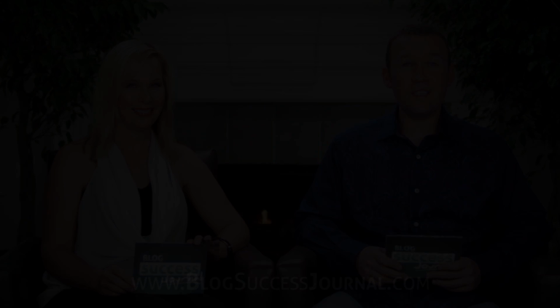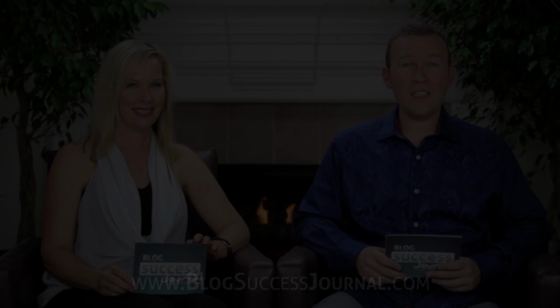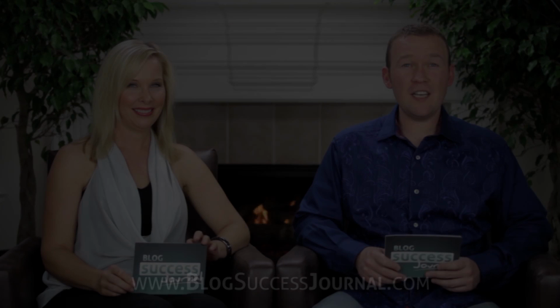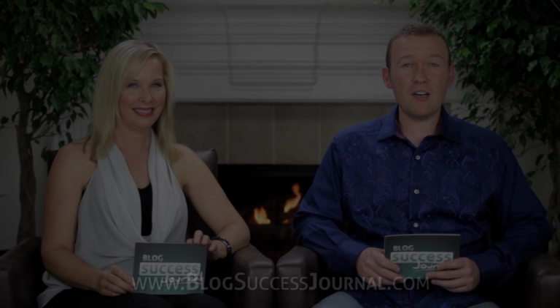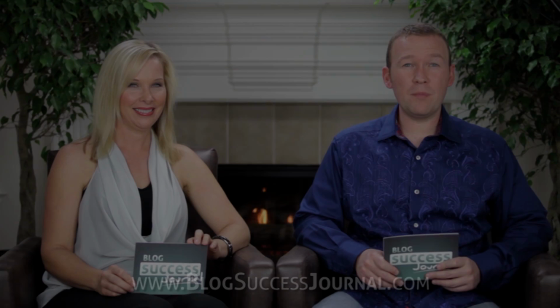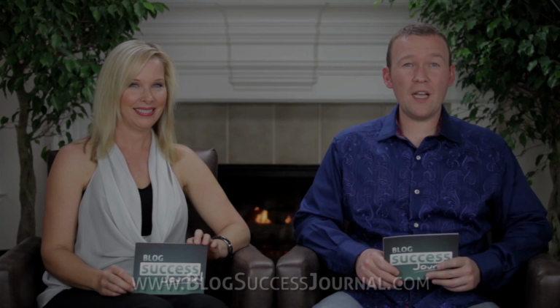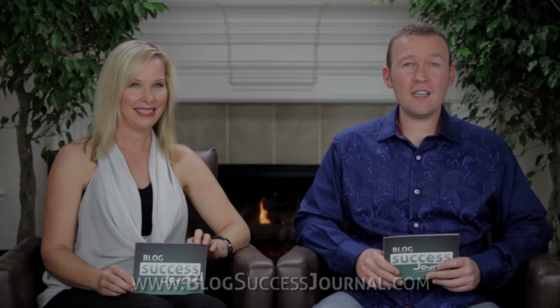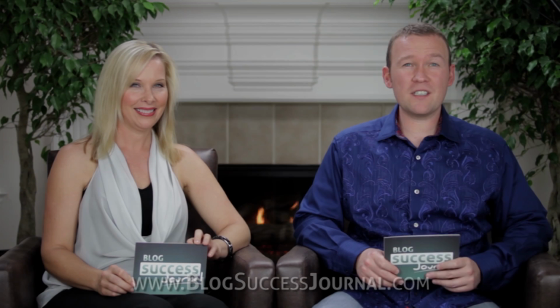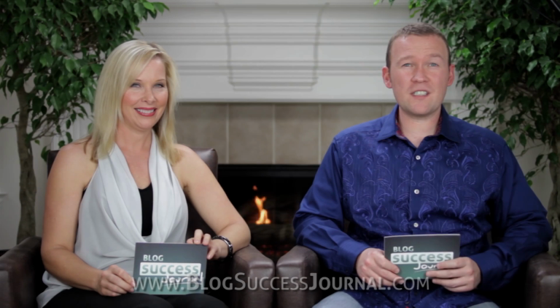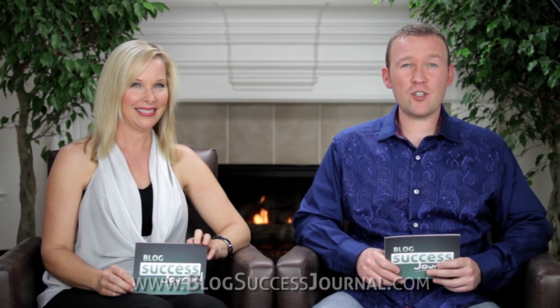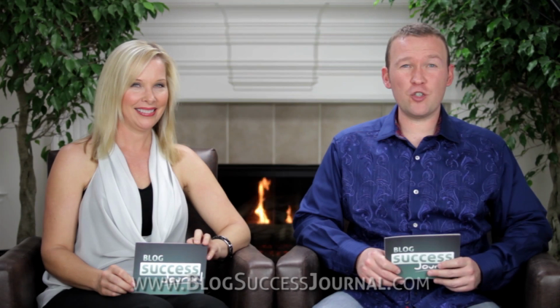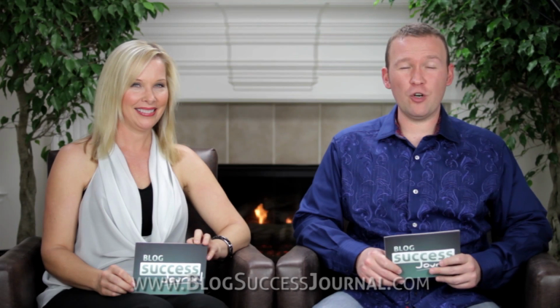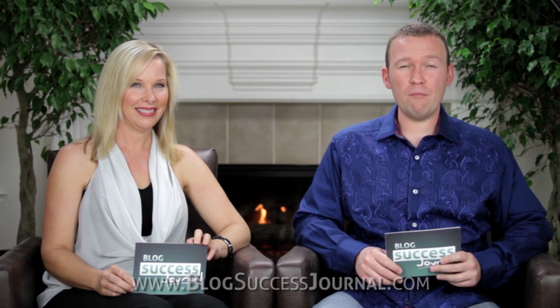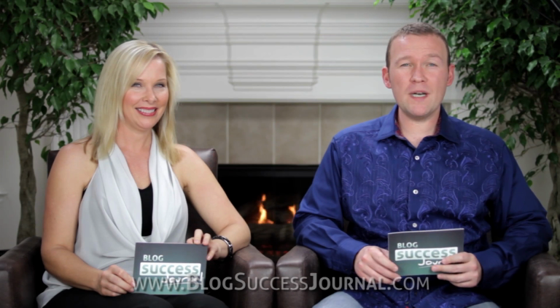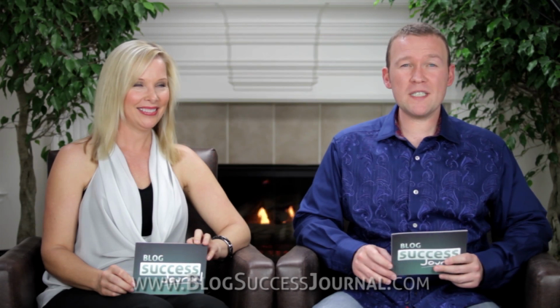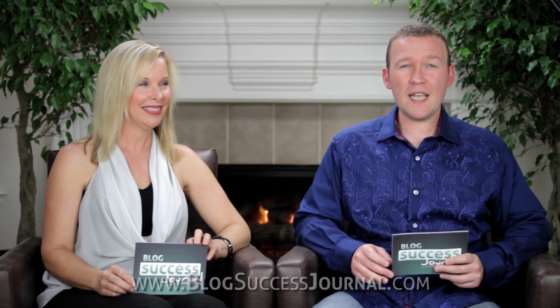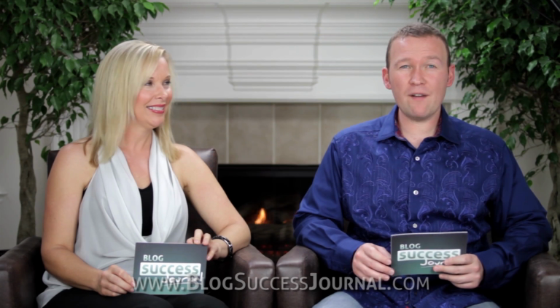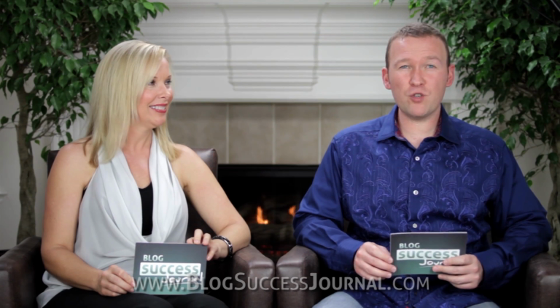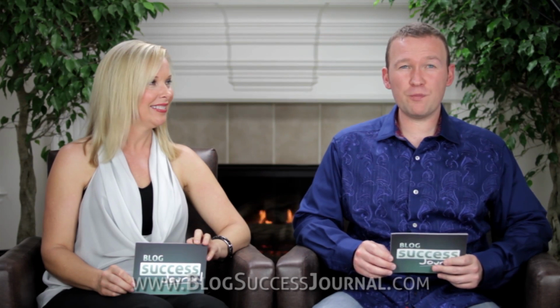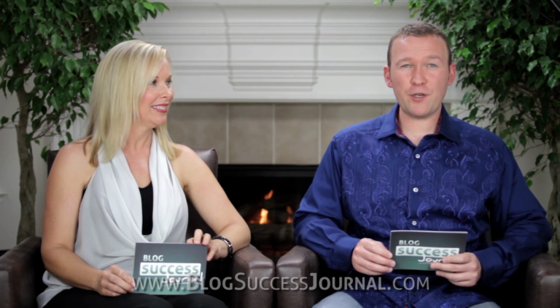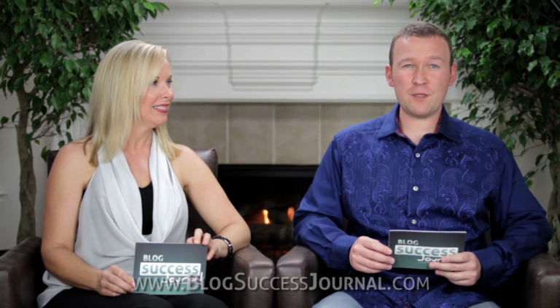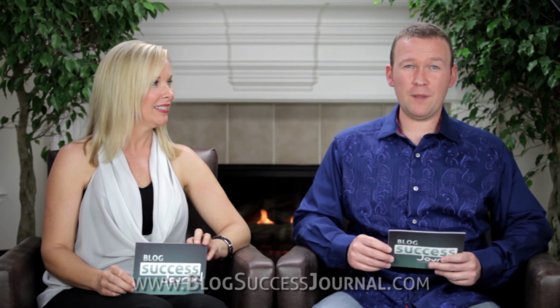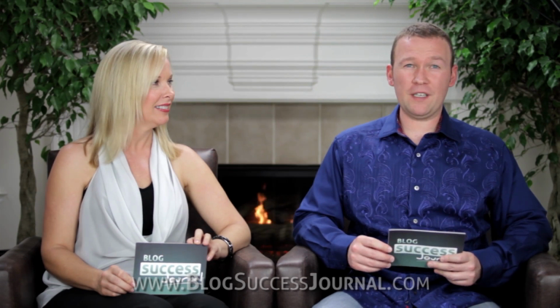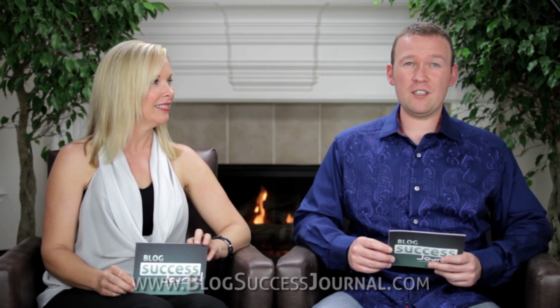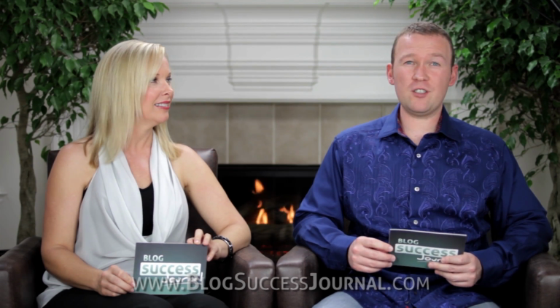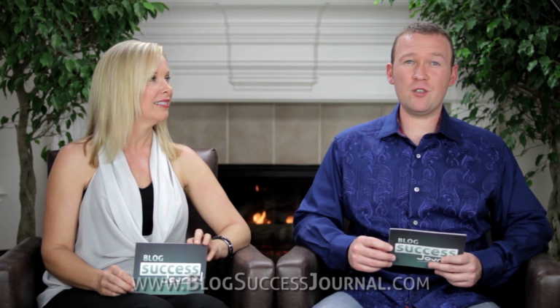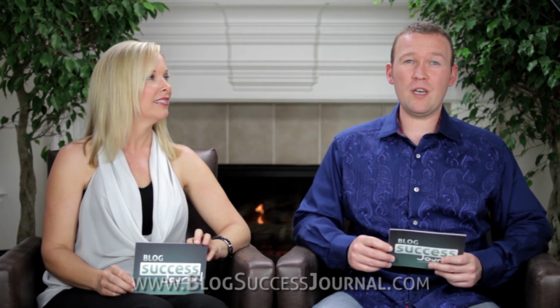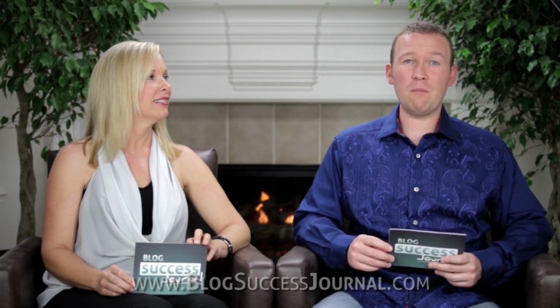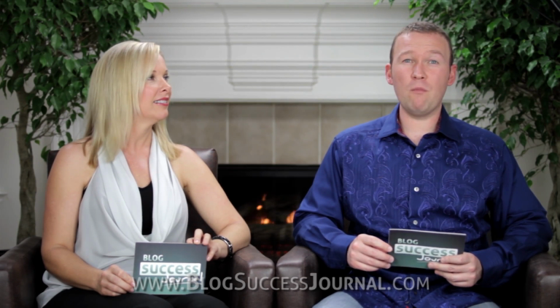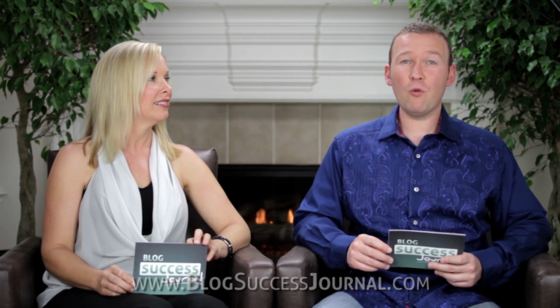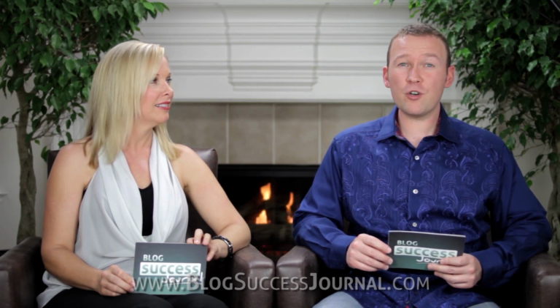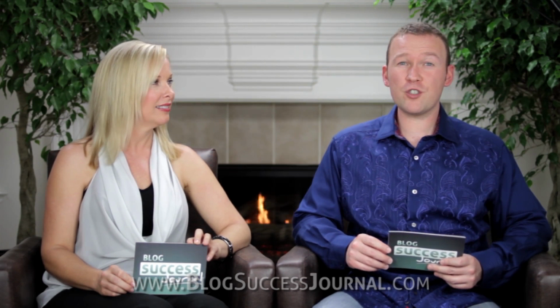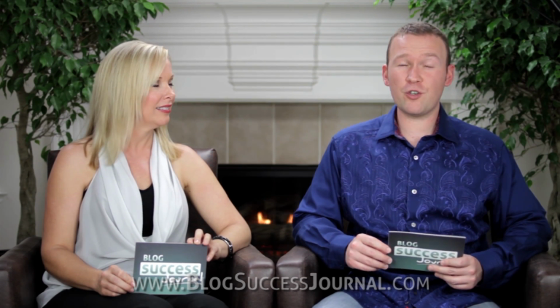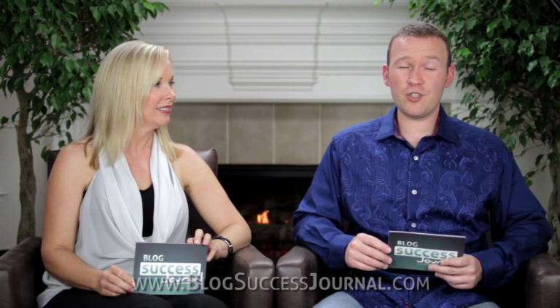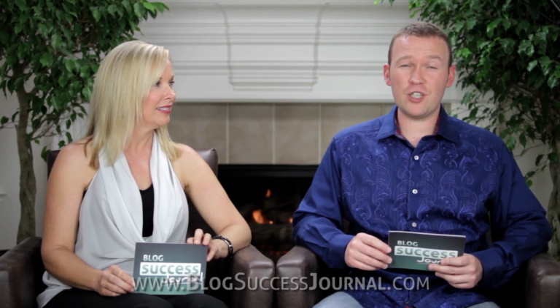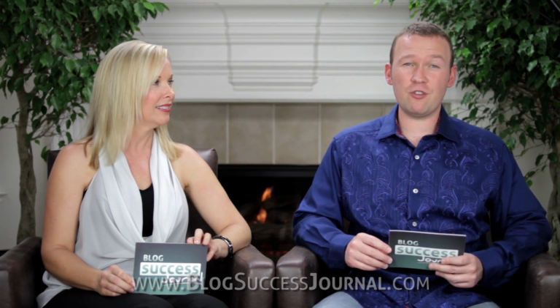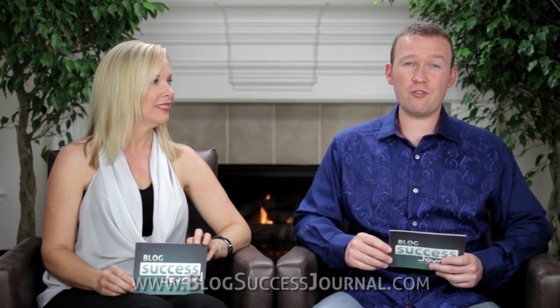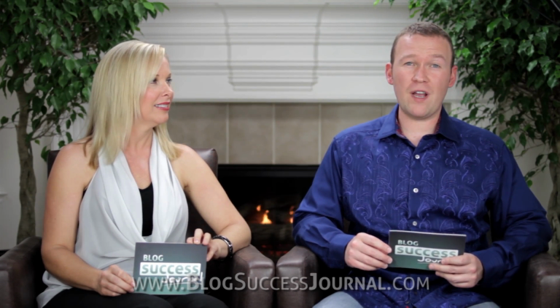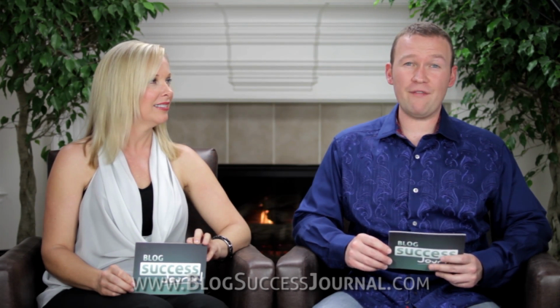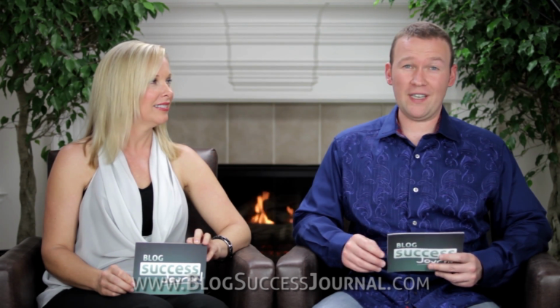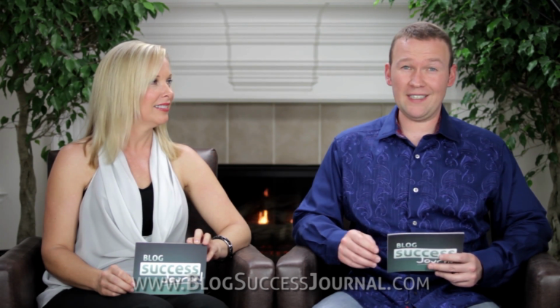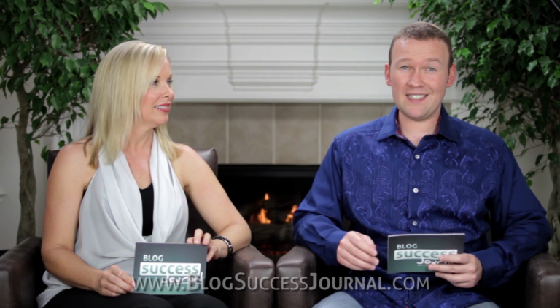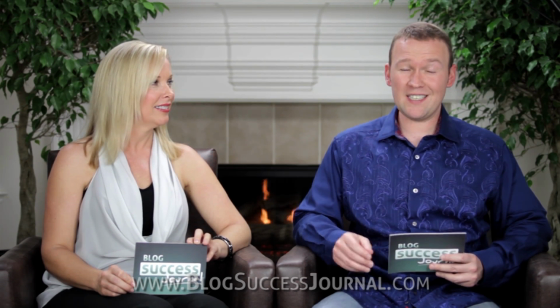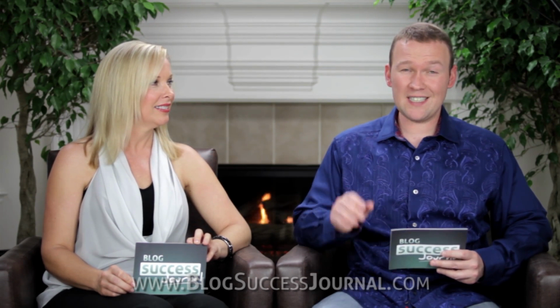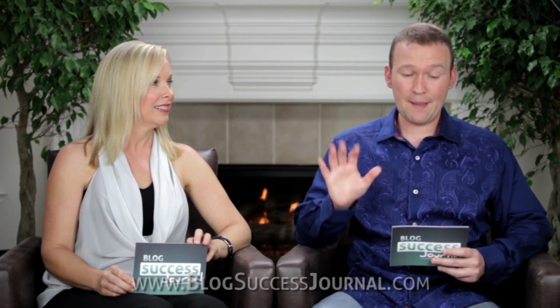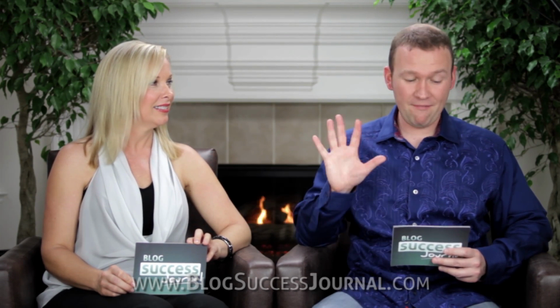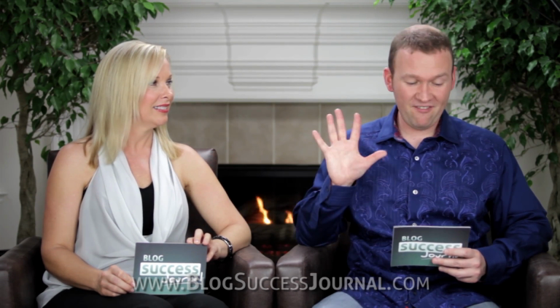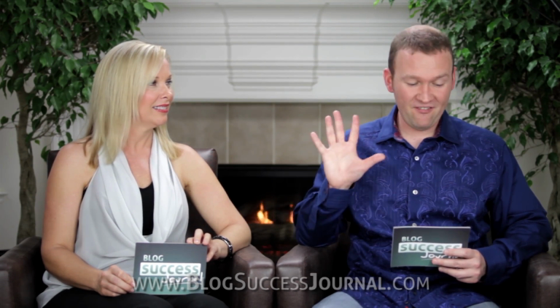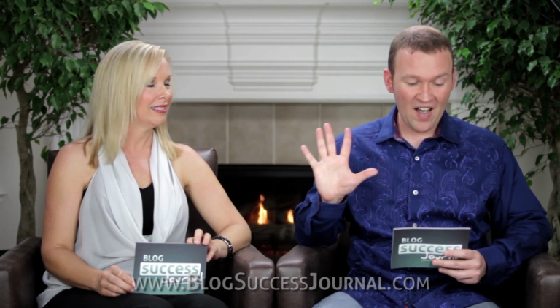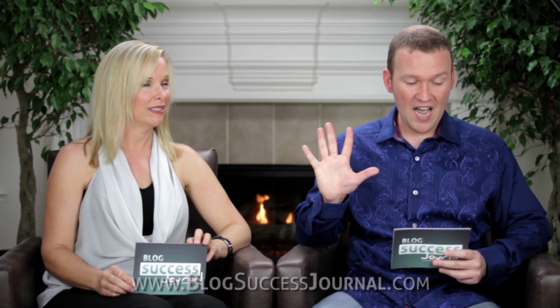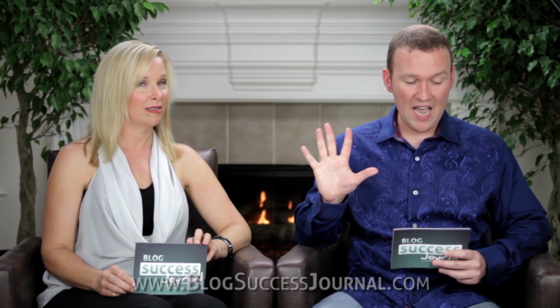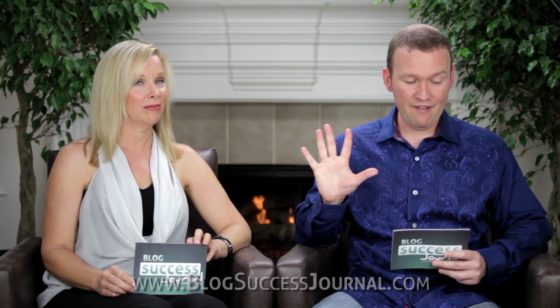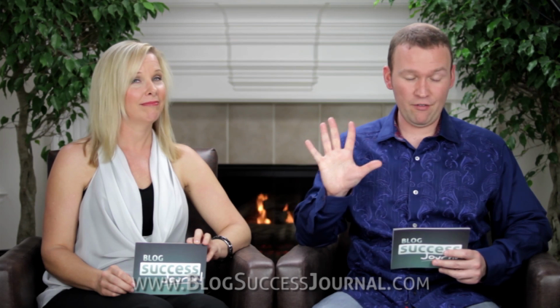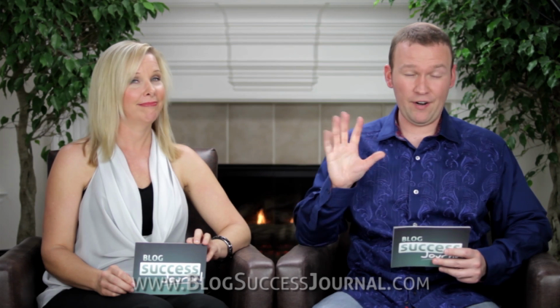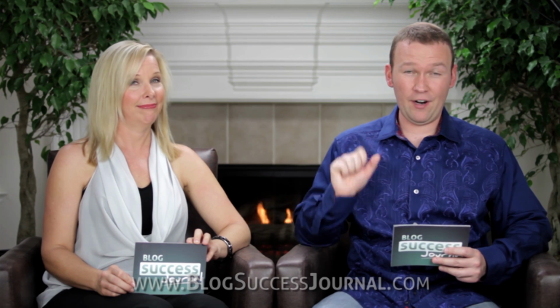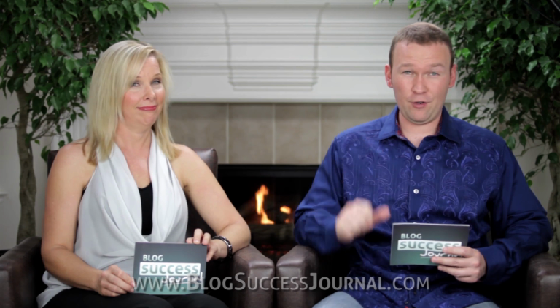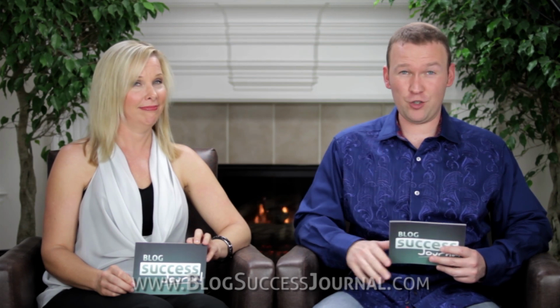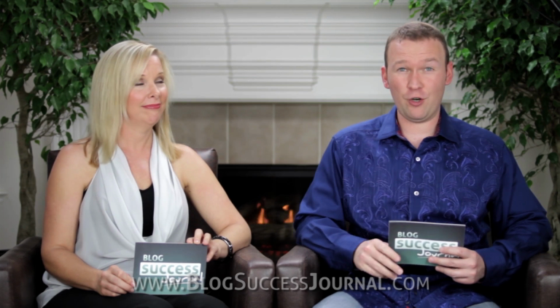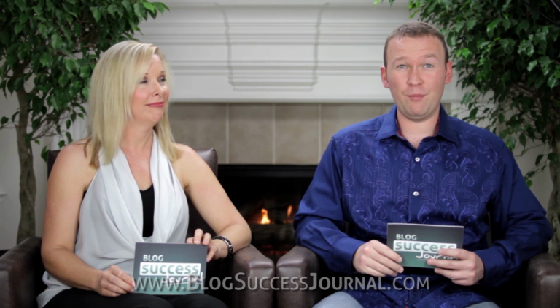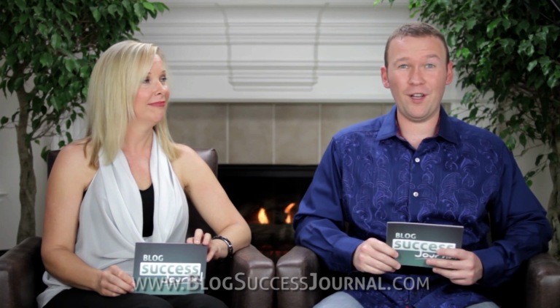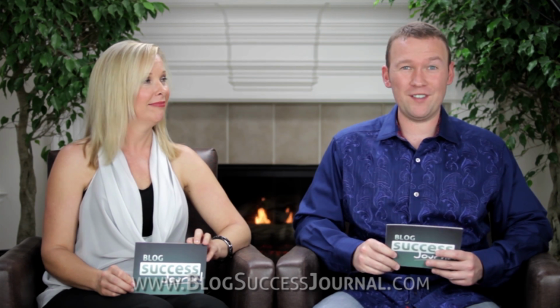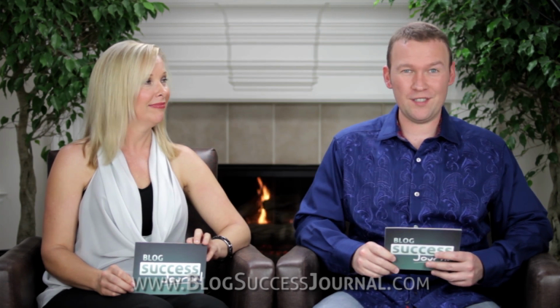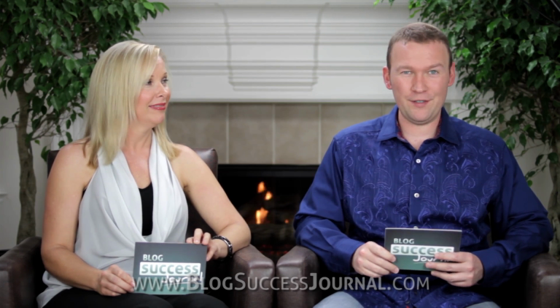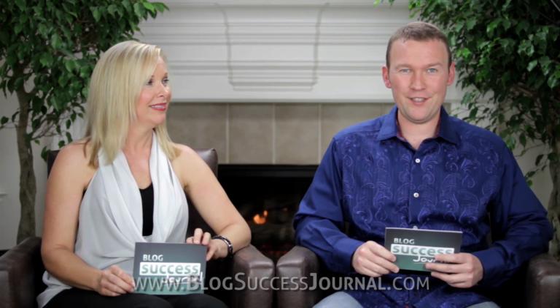Today on Blog Success Journal, must-have WordPress plugins to get more search engine traffic, and this is step five of our how to start a blog series.